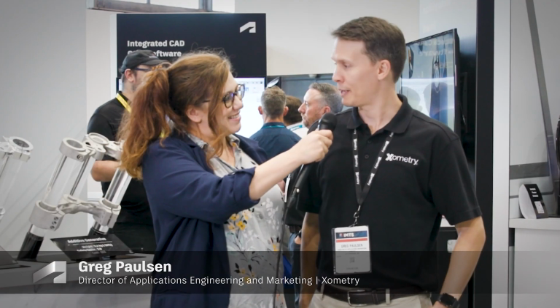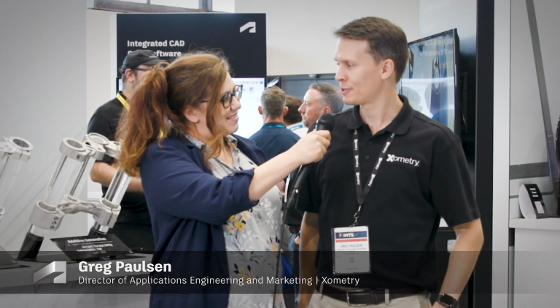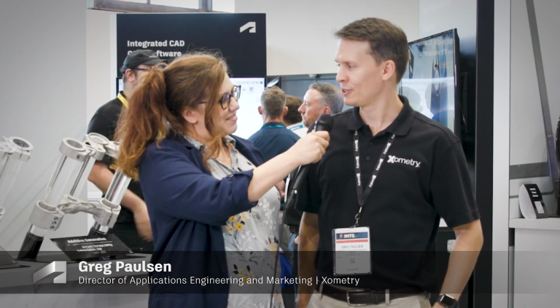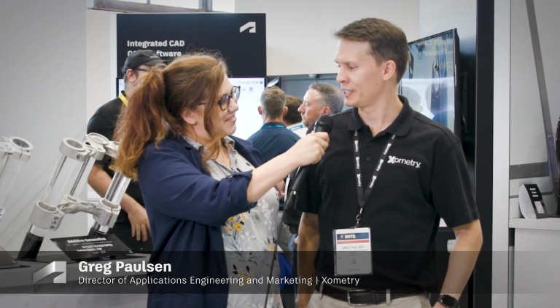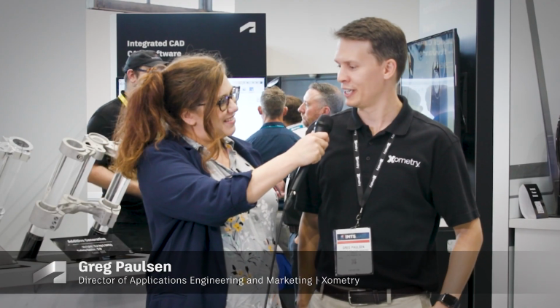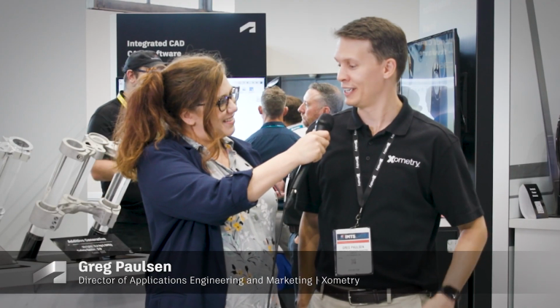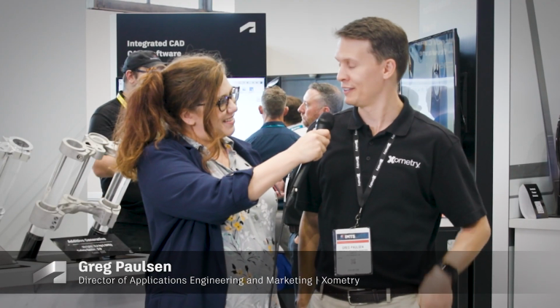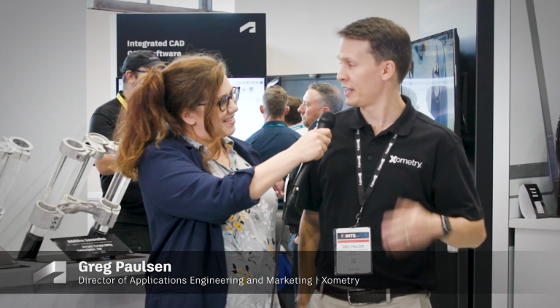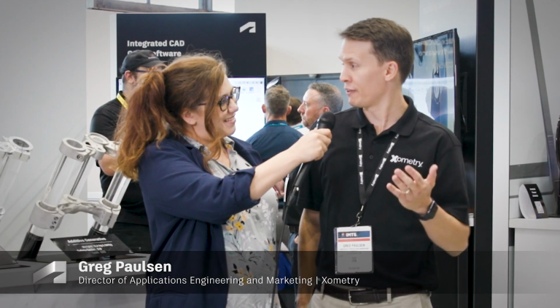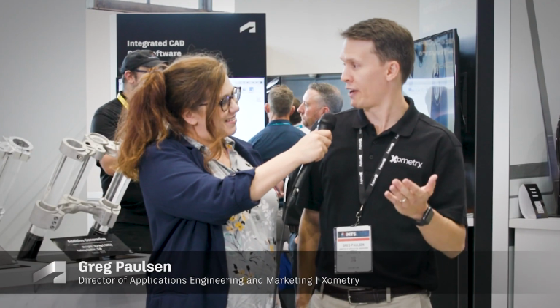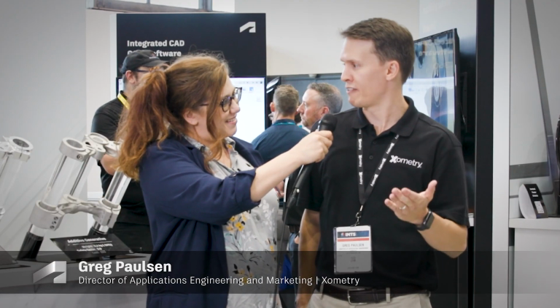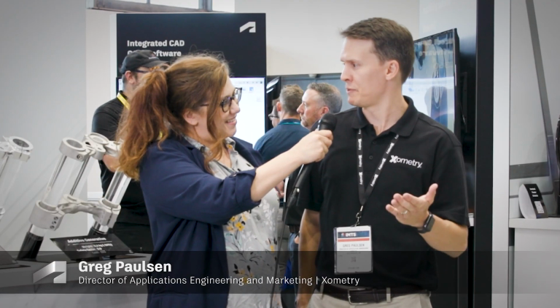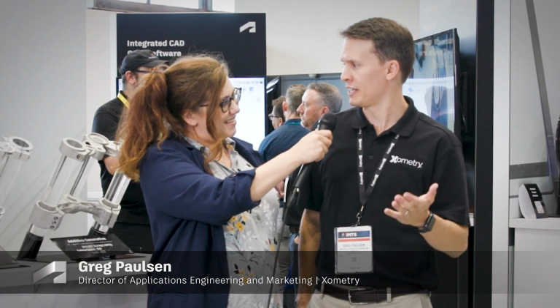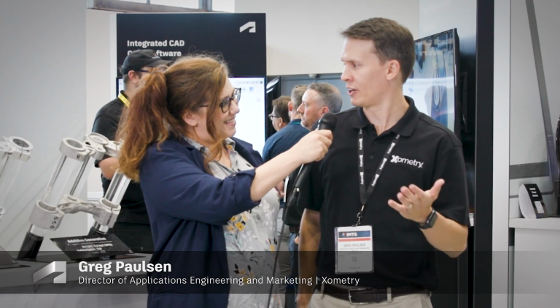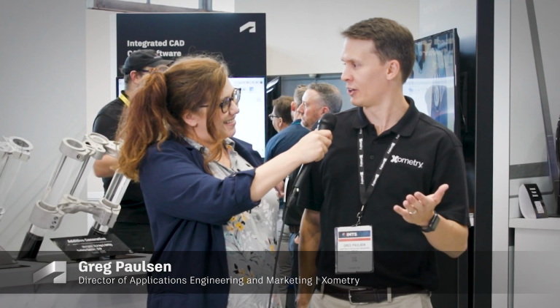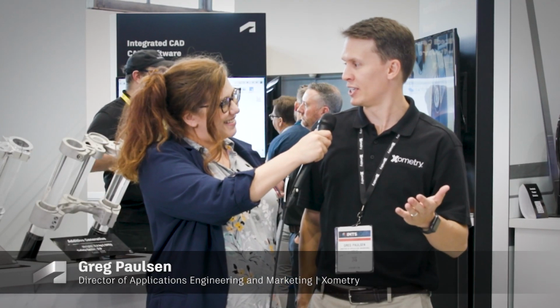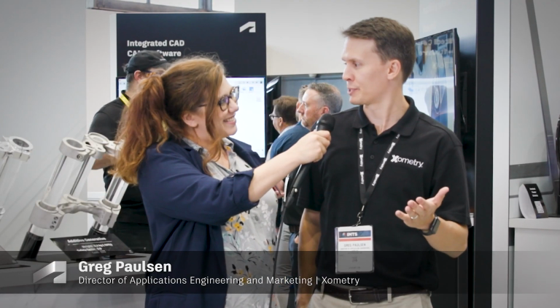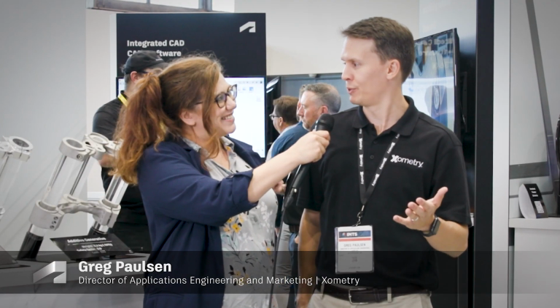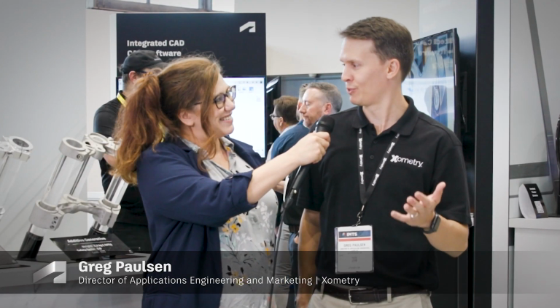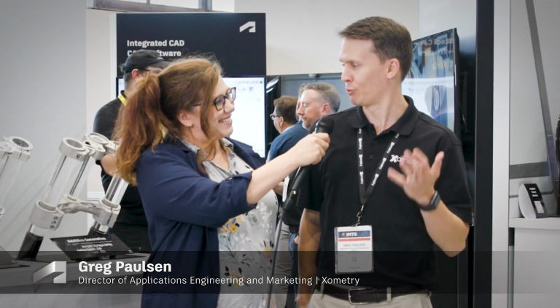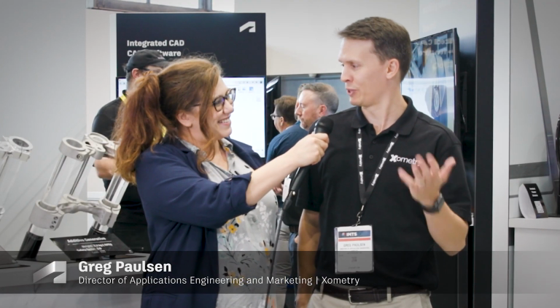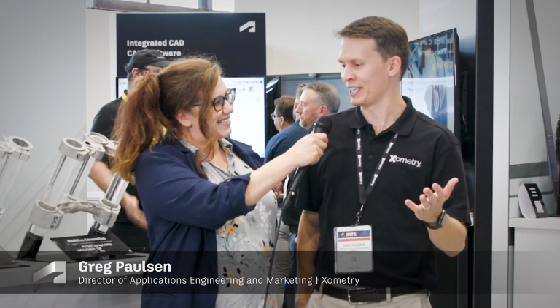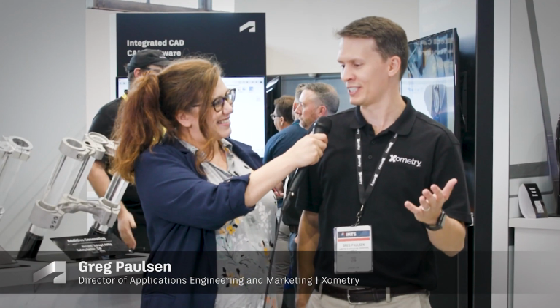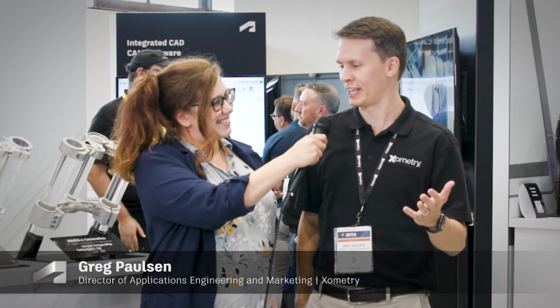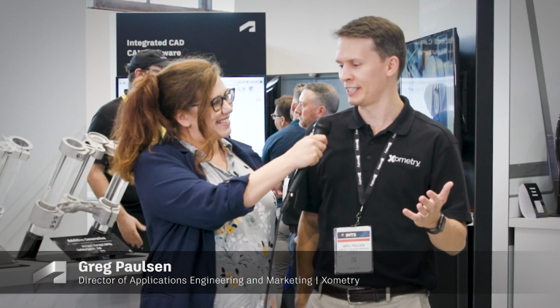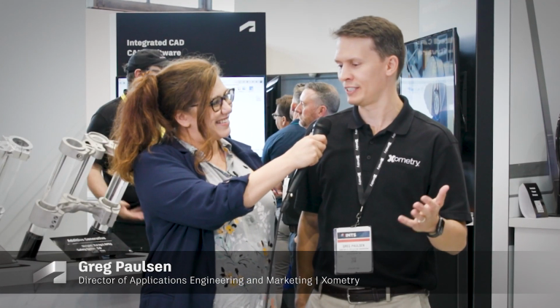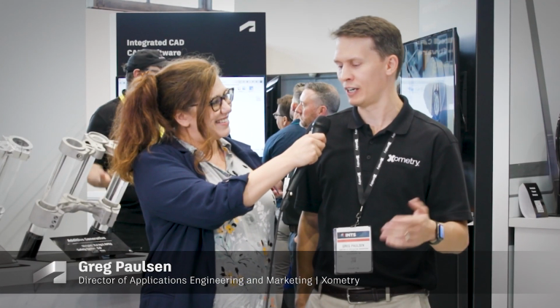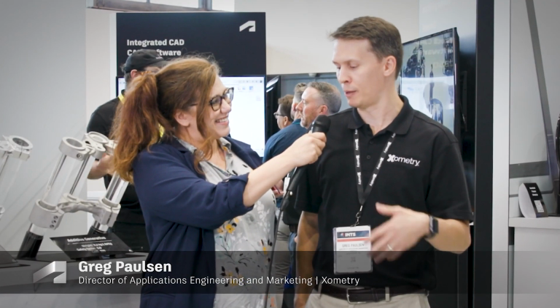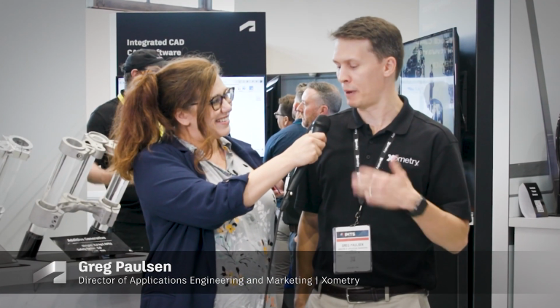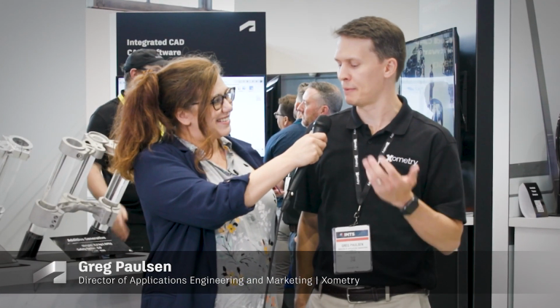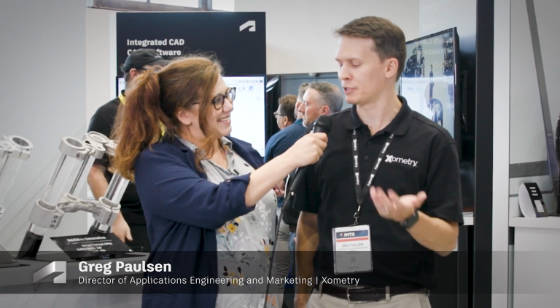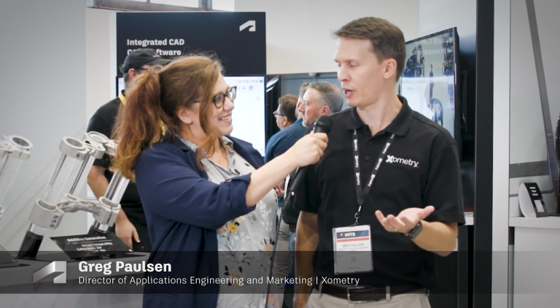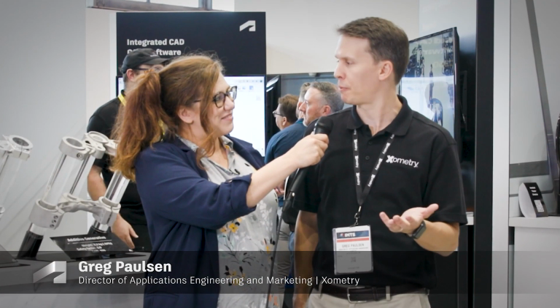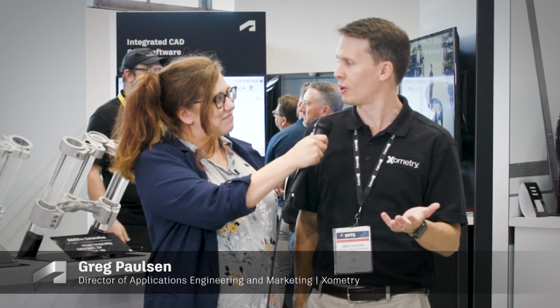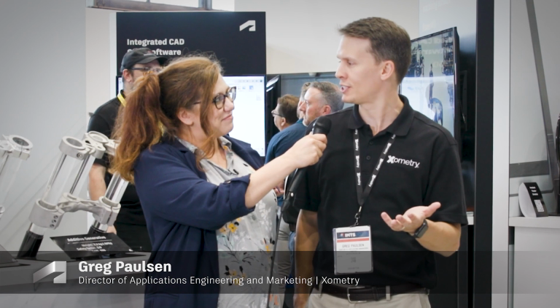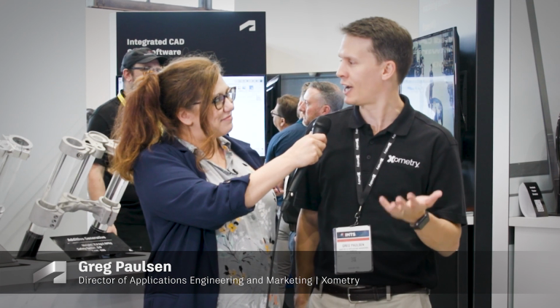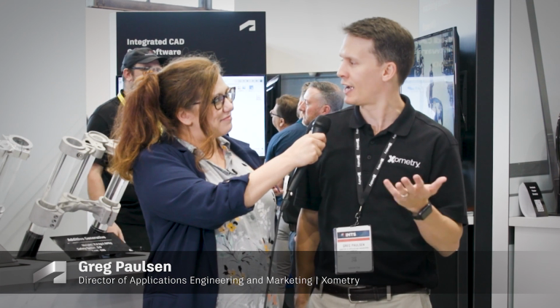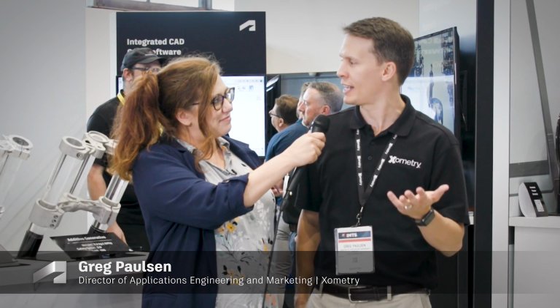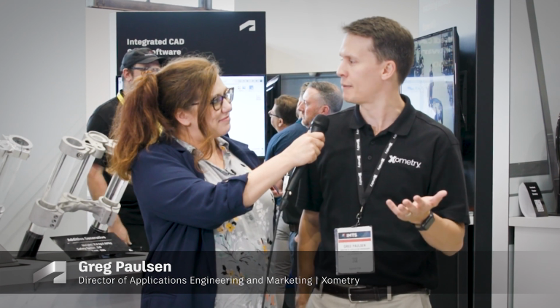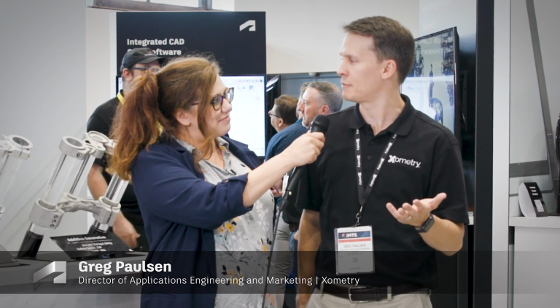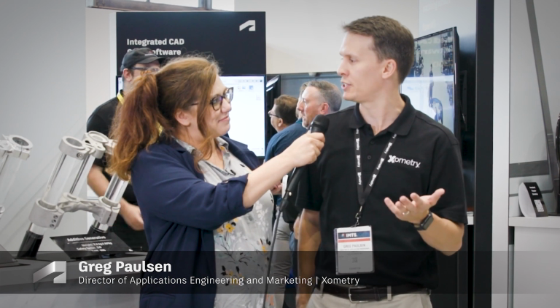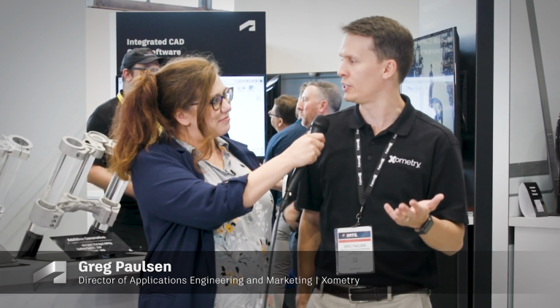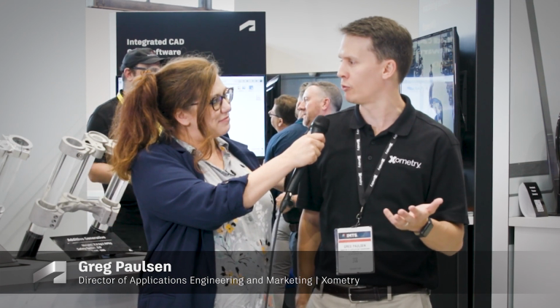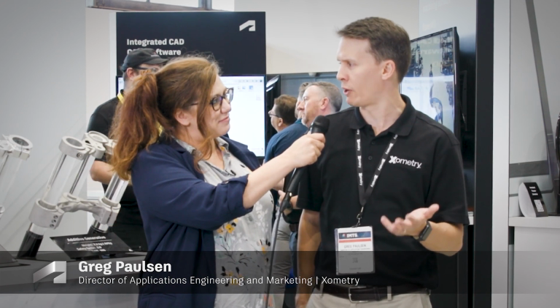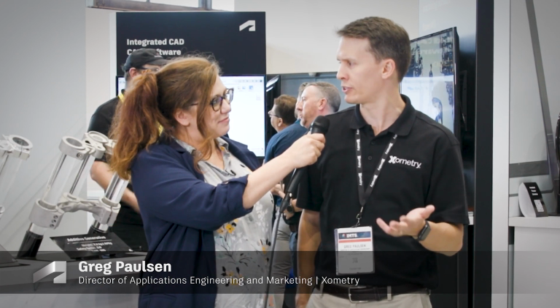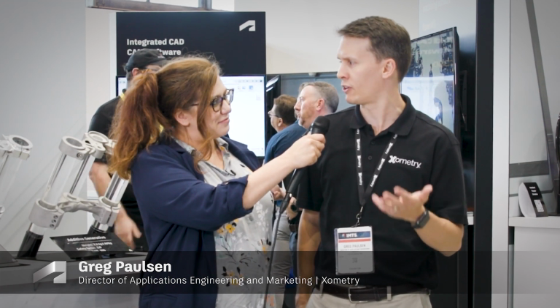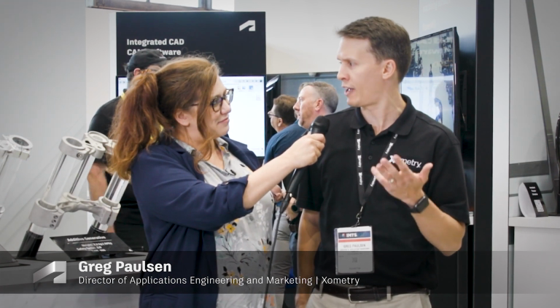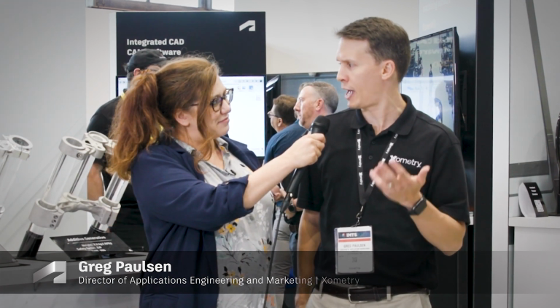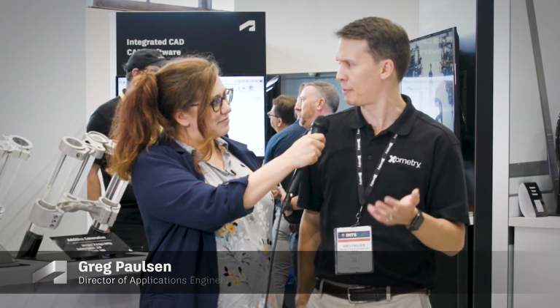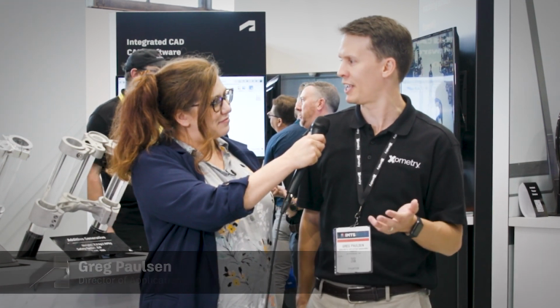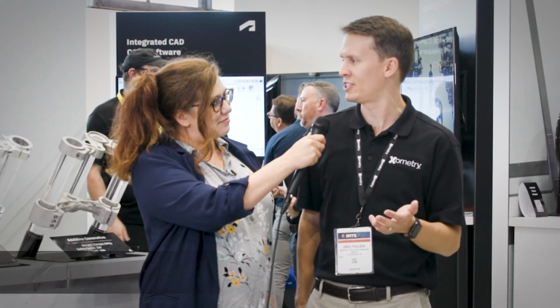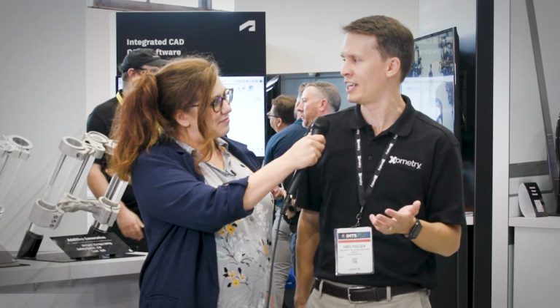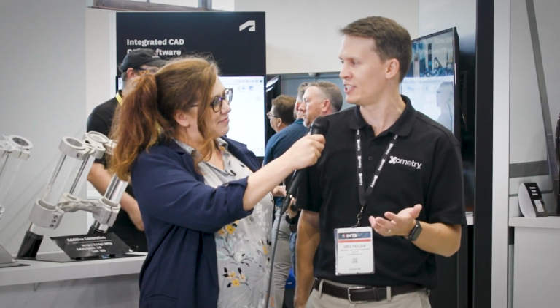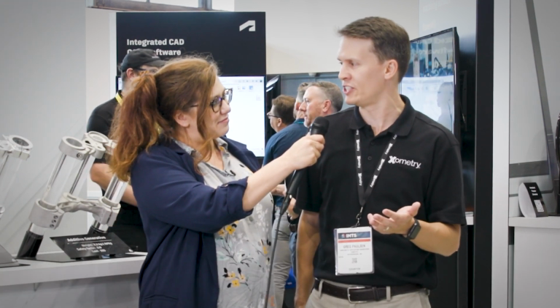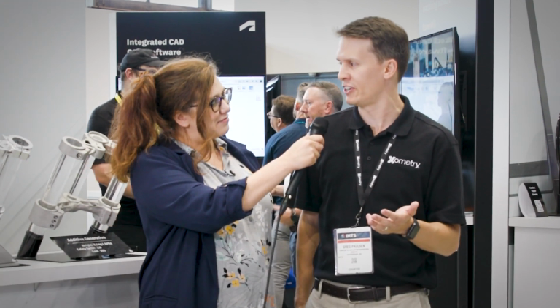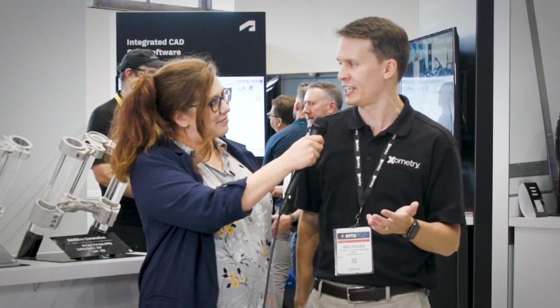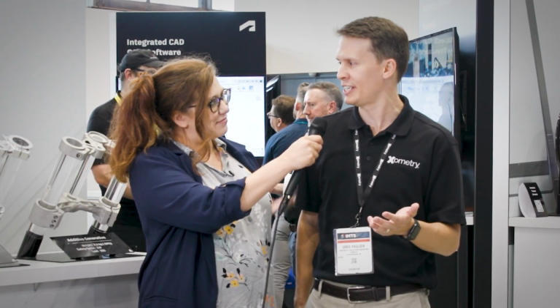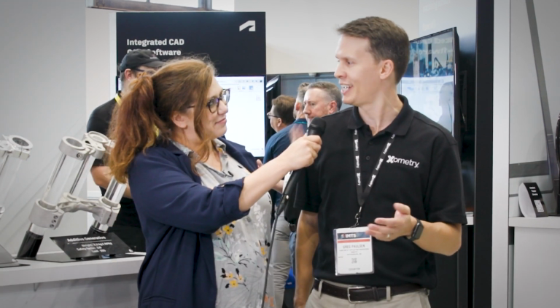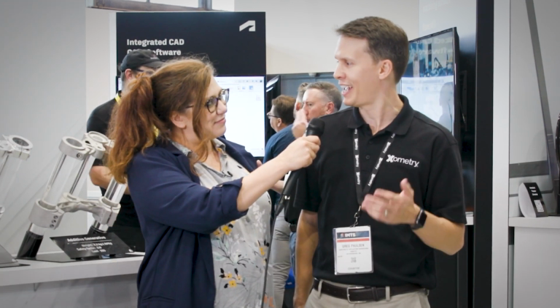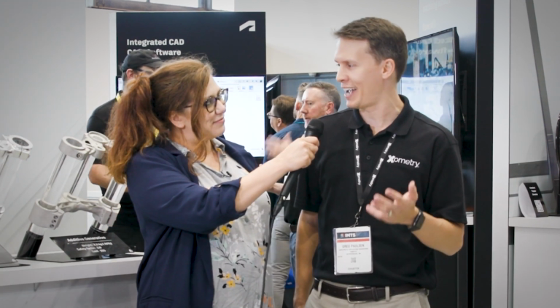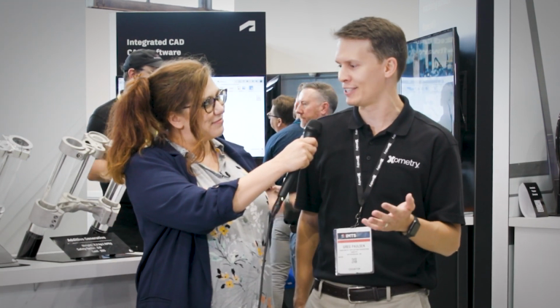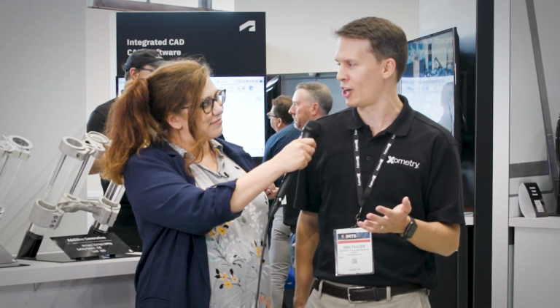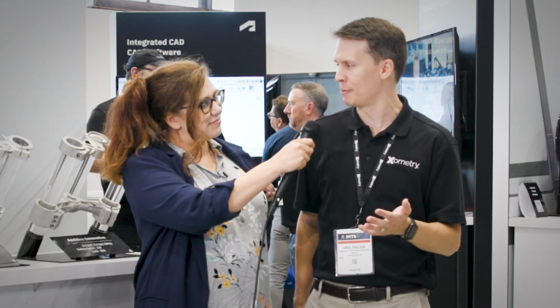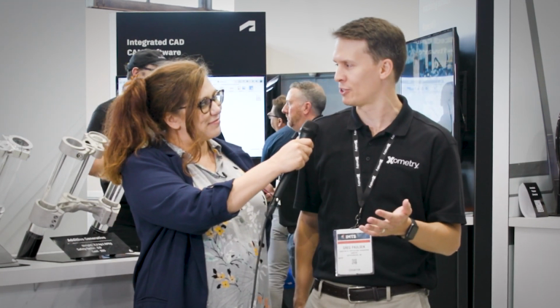Absolutely, and thank you for having me at the Autodesk booth. We're really excited. My name is Greg Paulson. I am the Director of Application Engineering at Xometry.